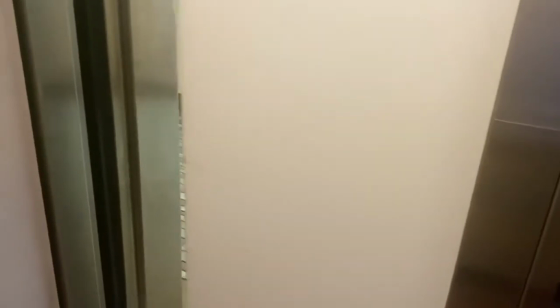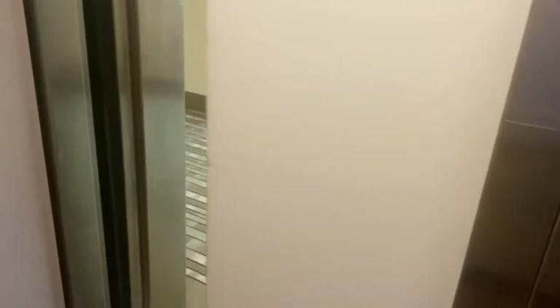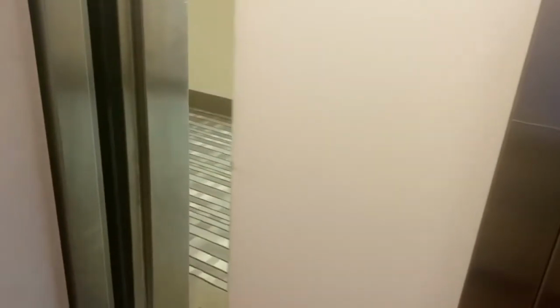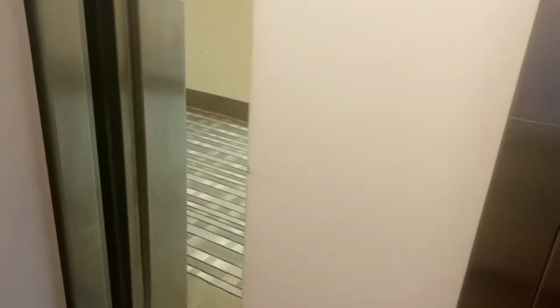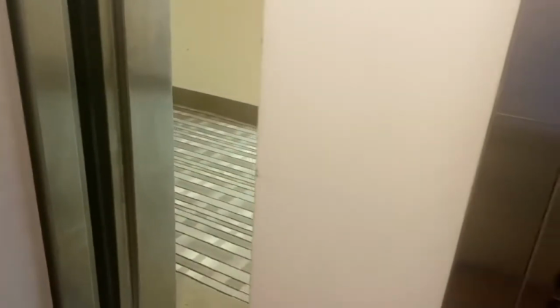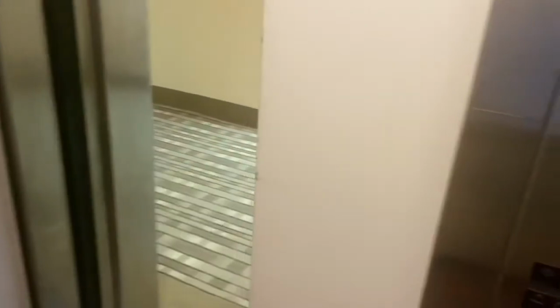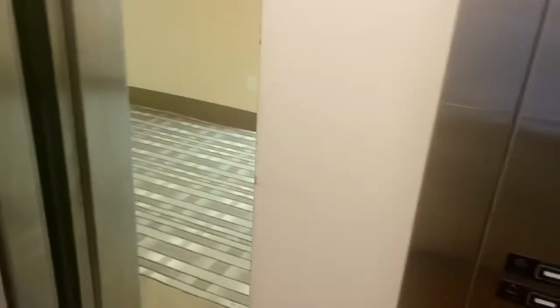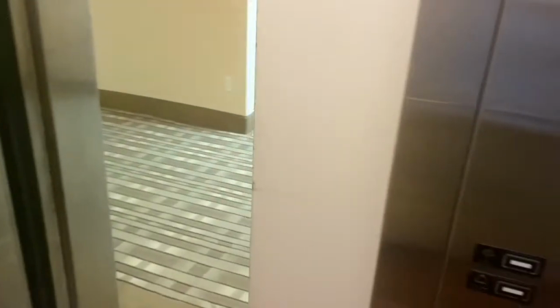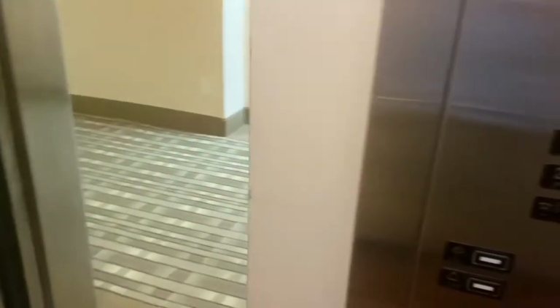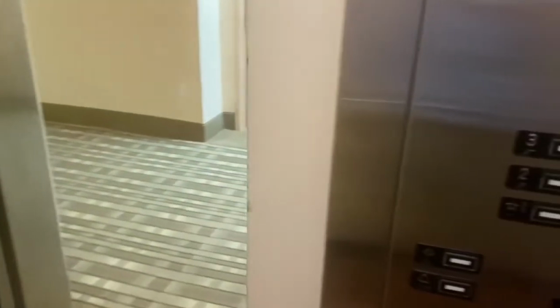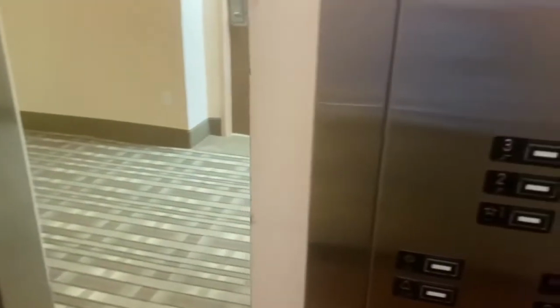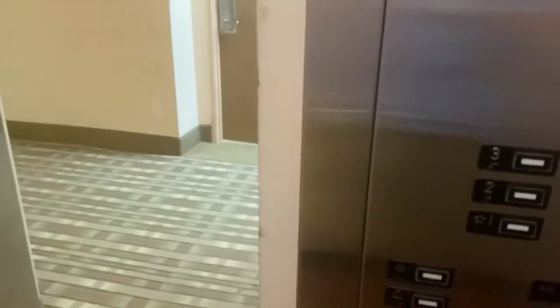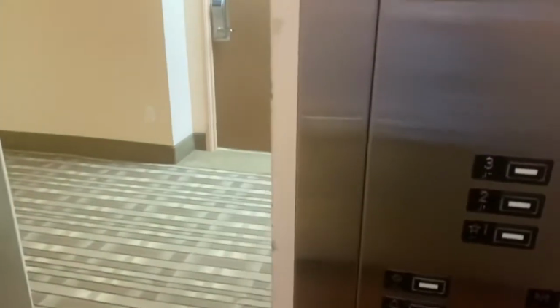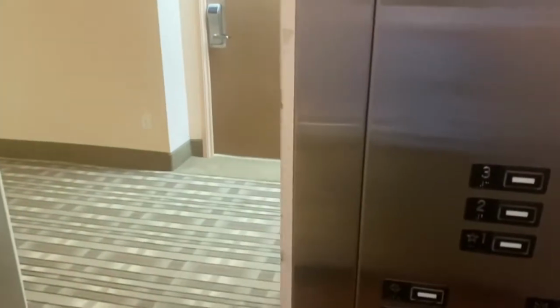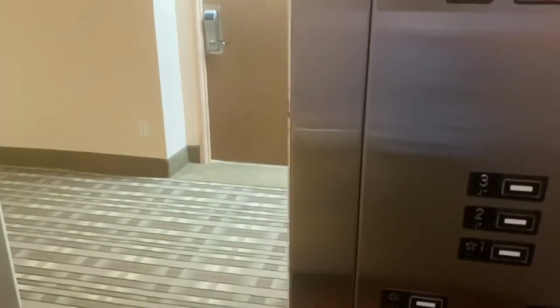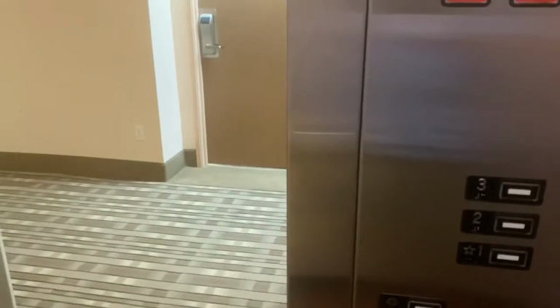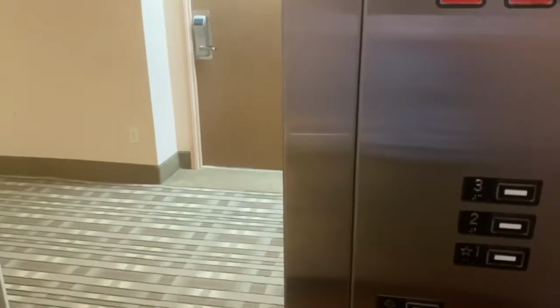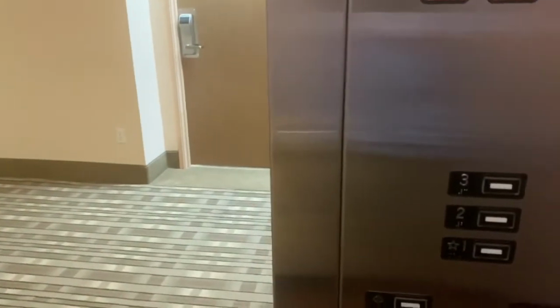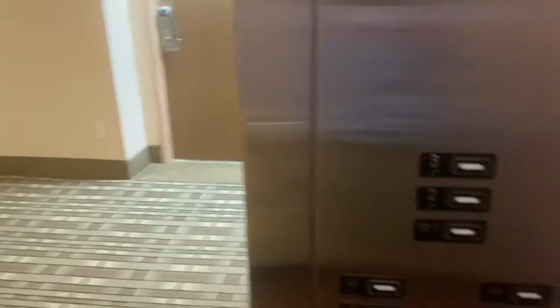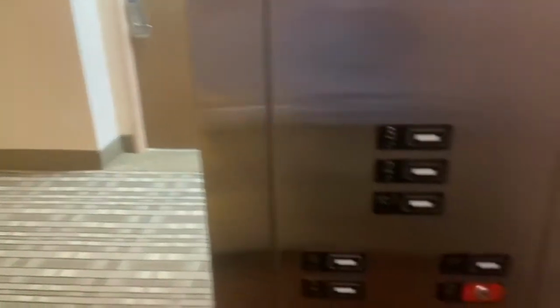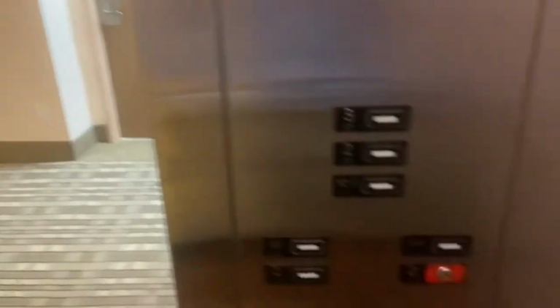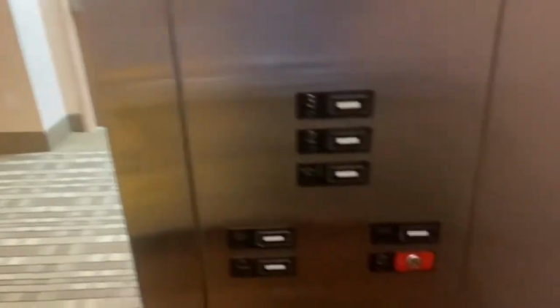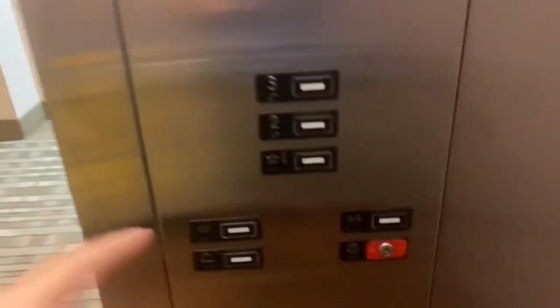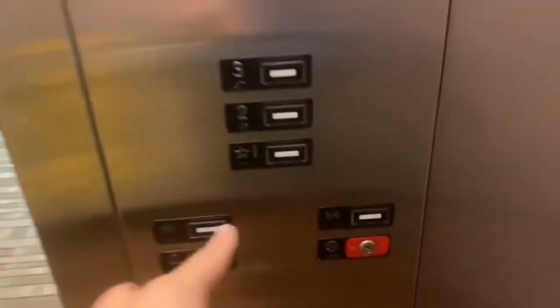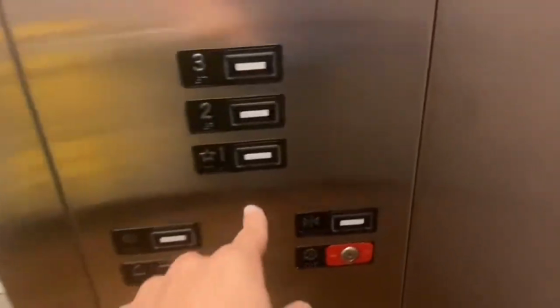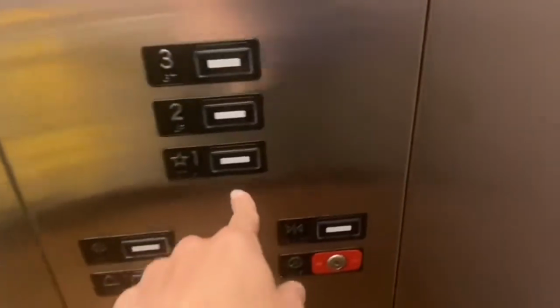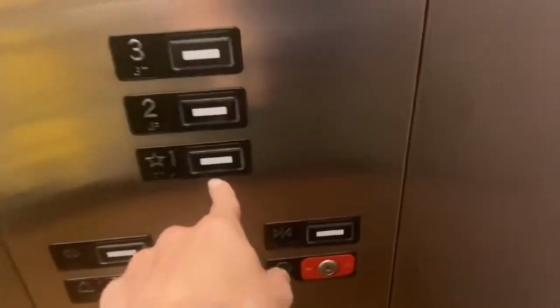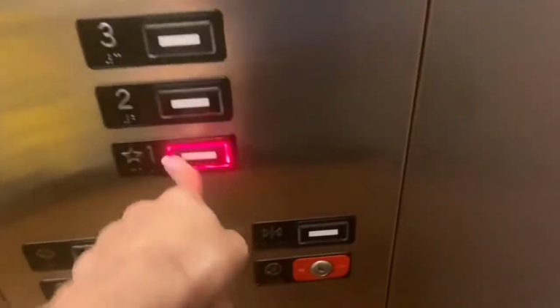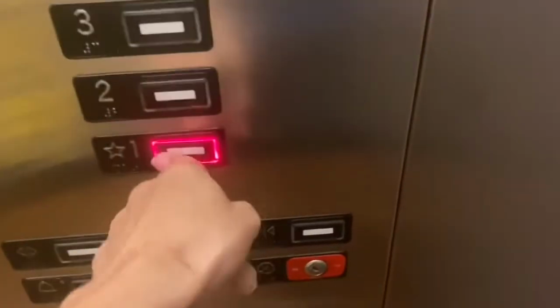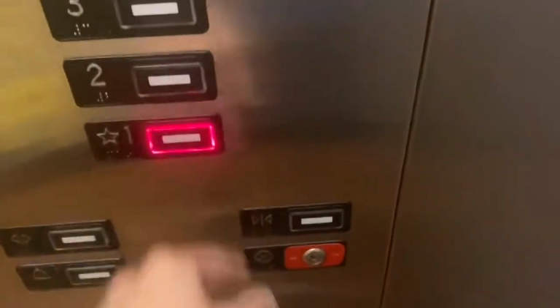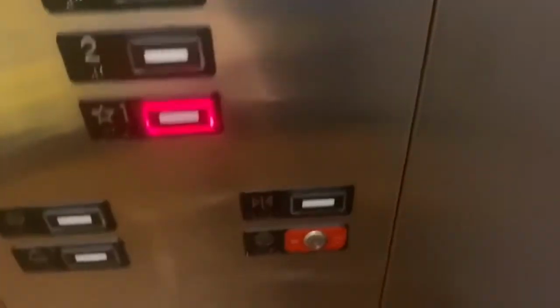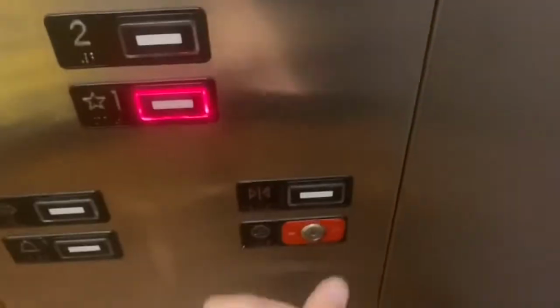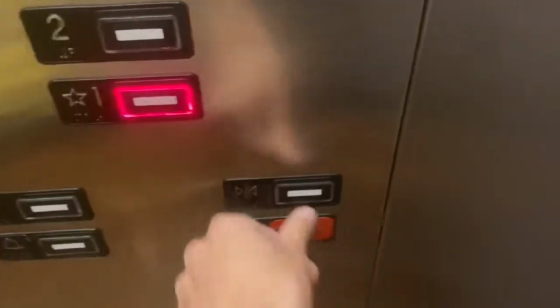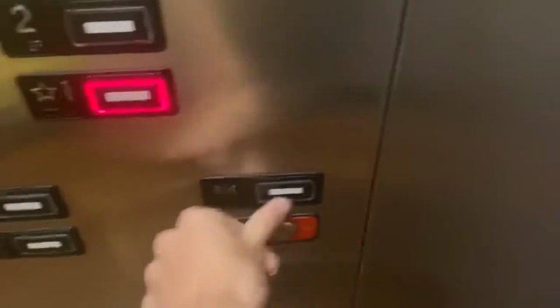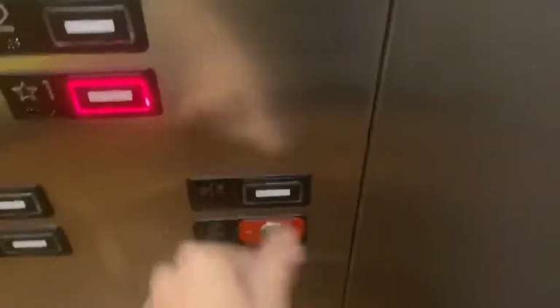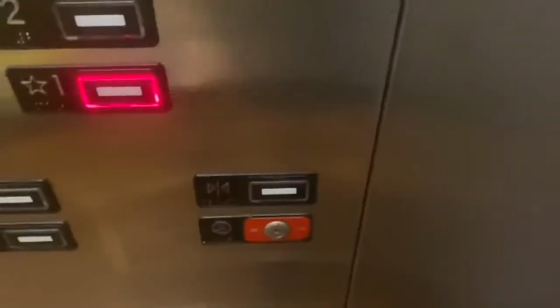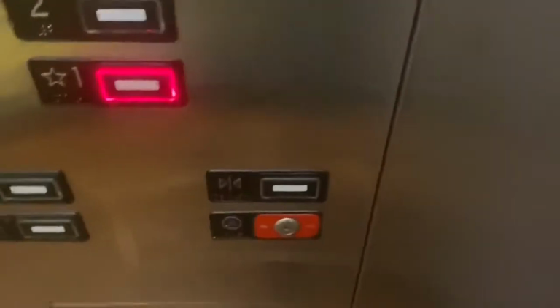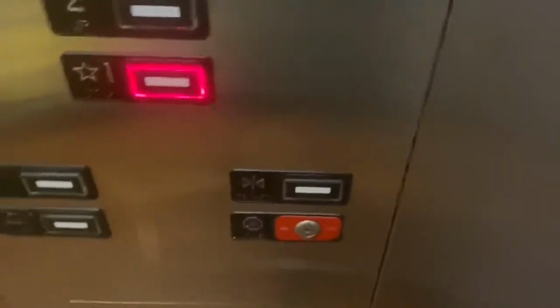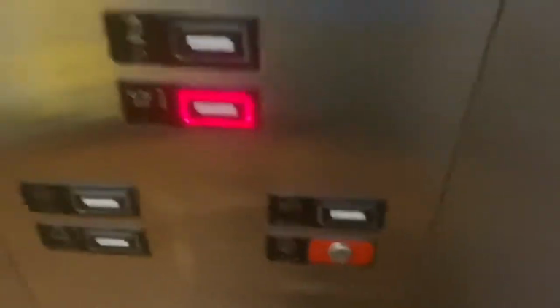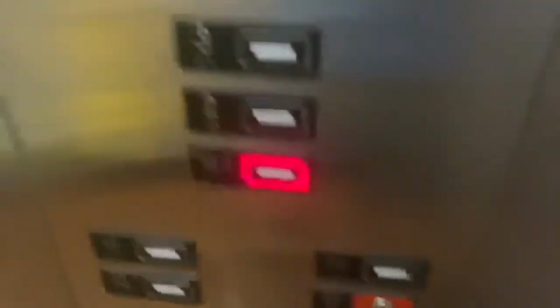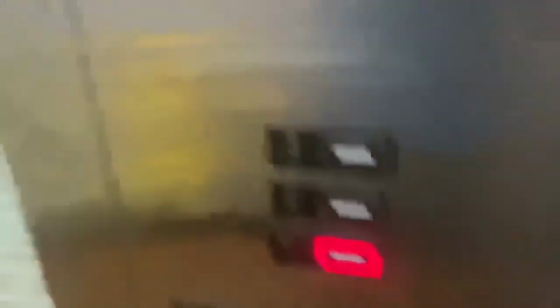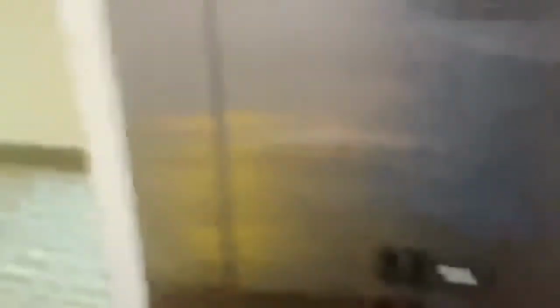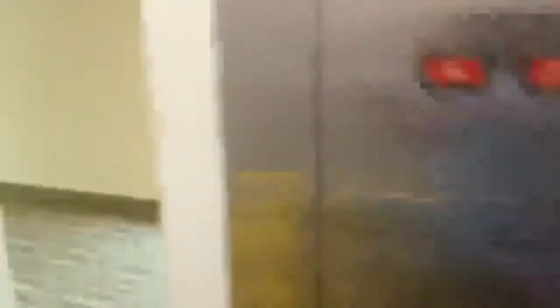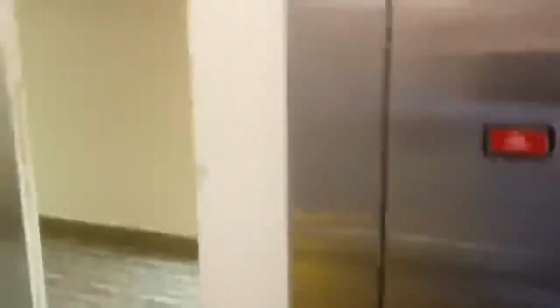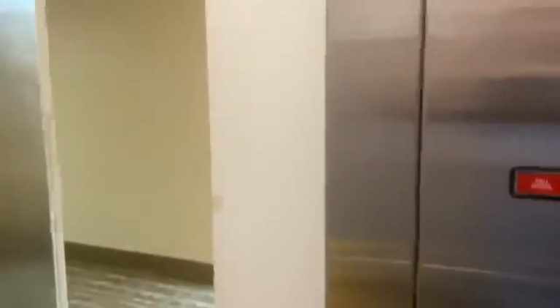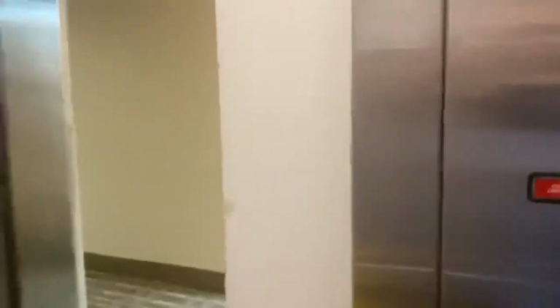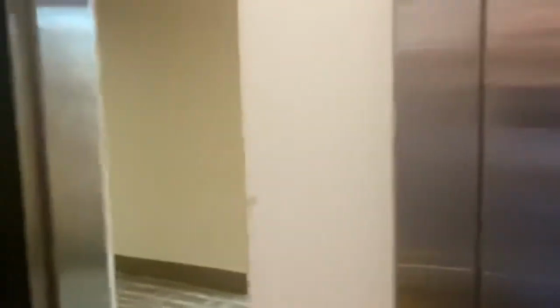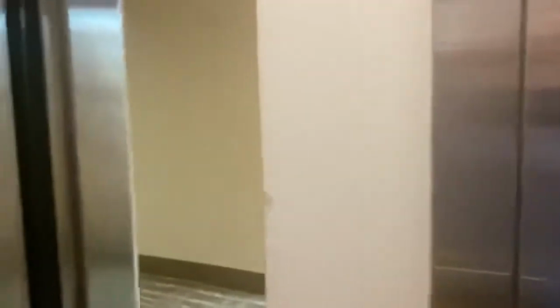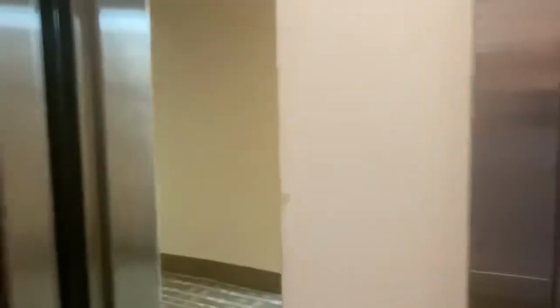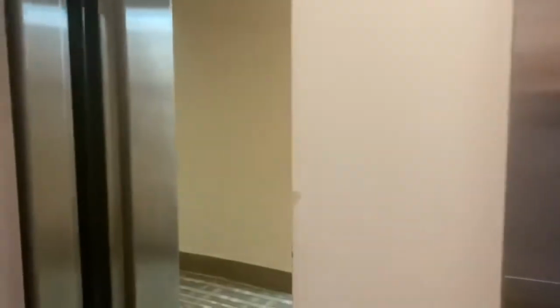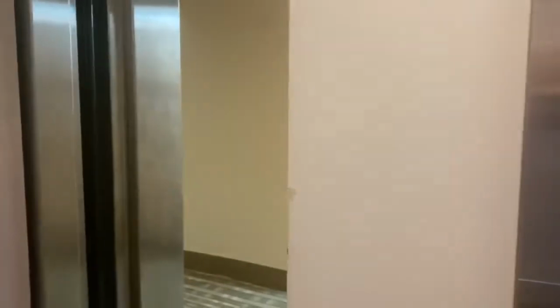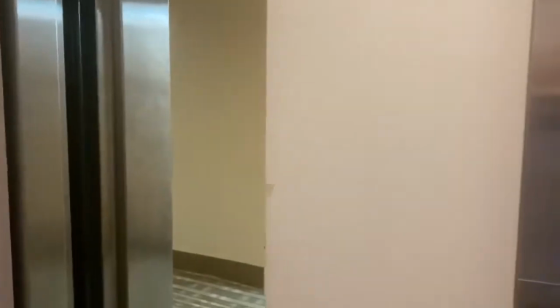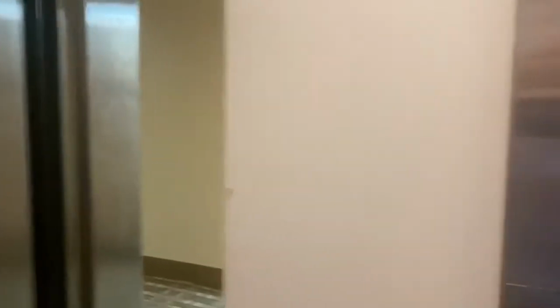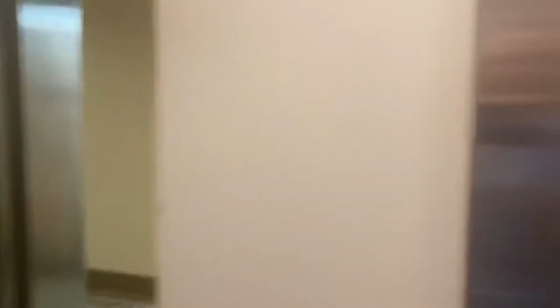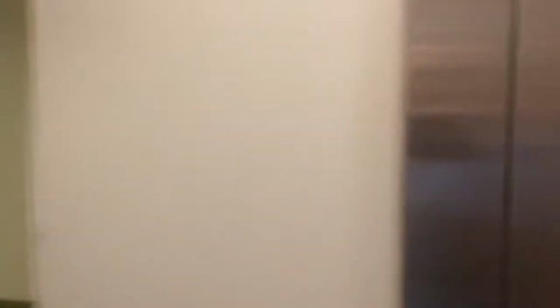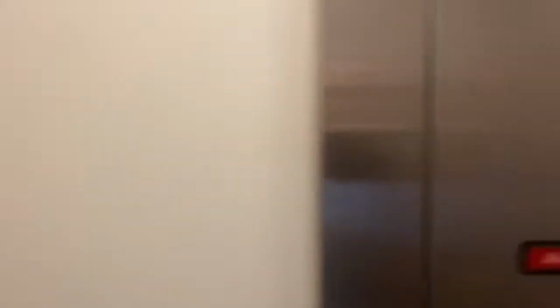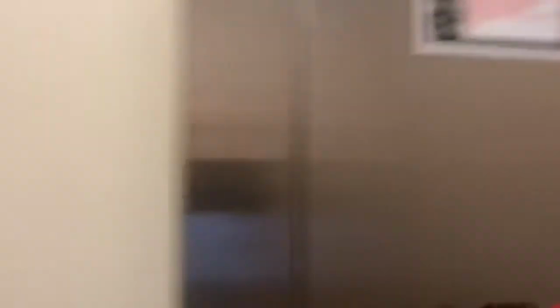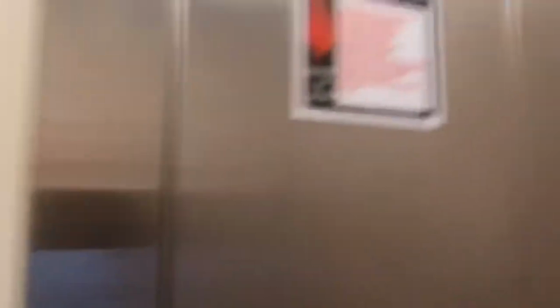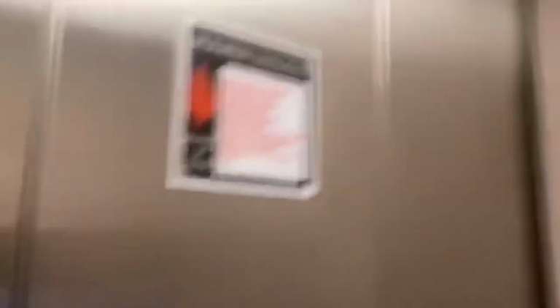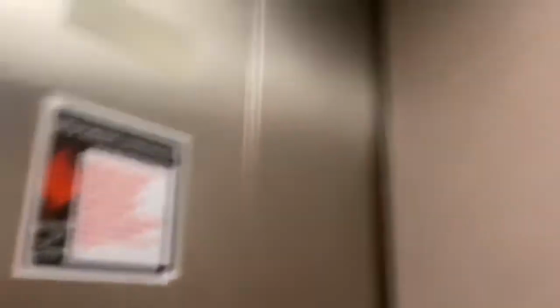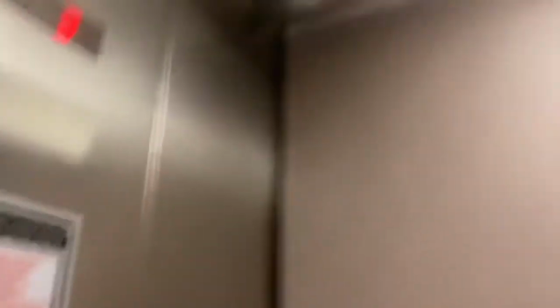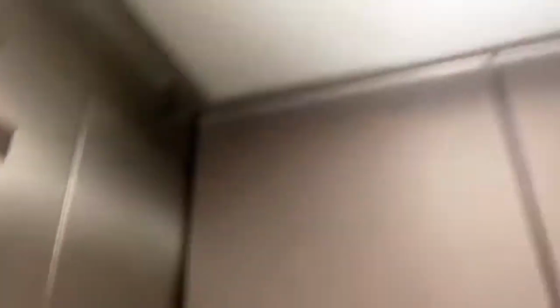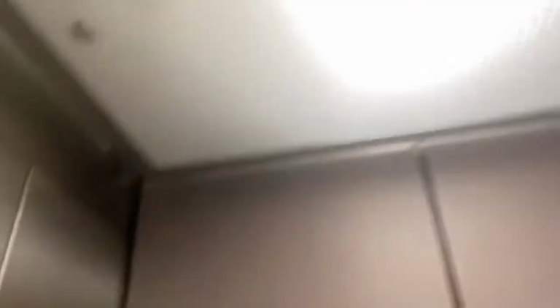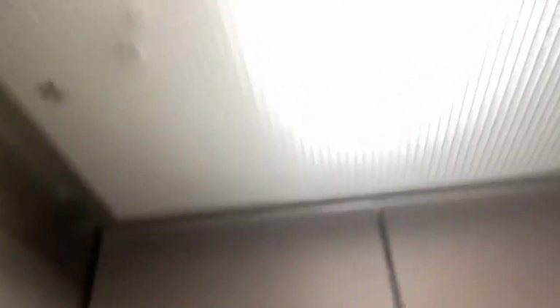There it goes — I've been wondering if the door was going to open or not. Door closed button locks — I like that.